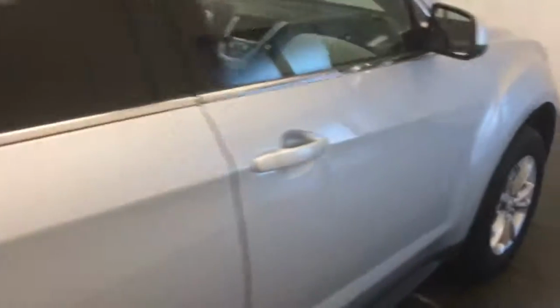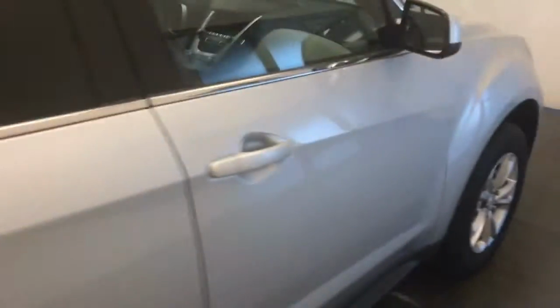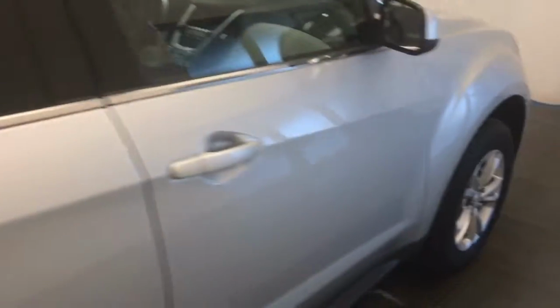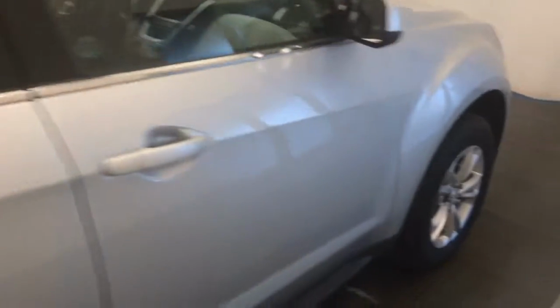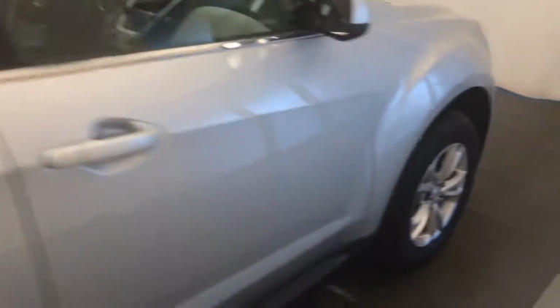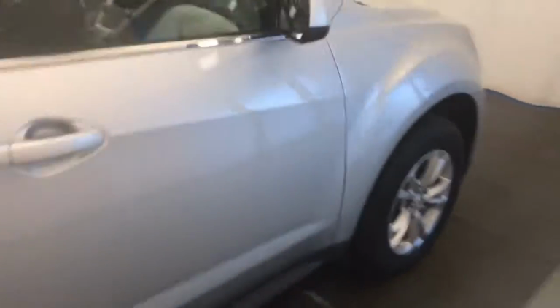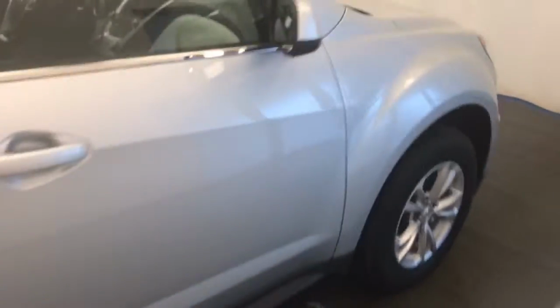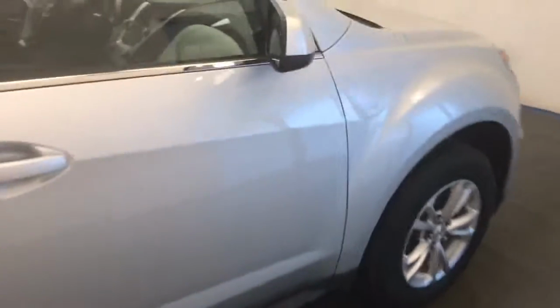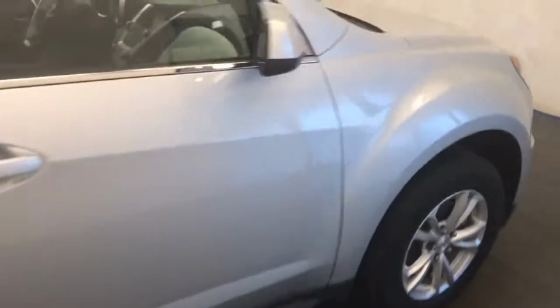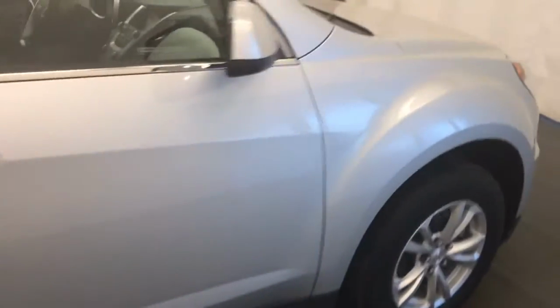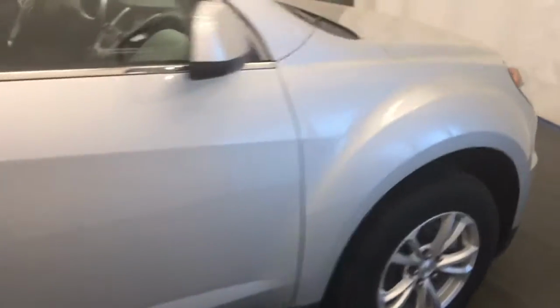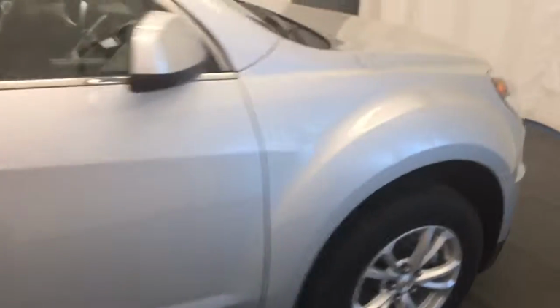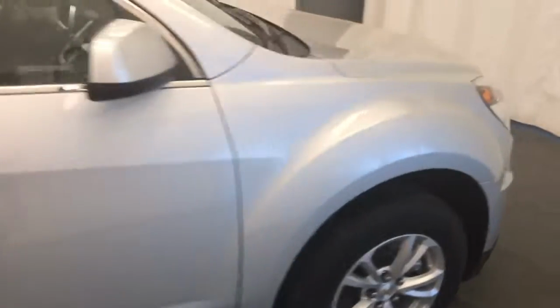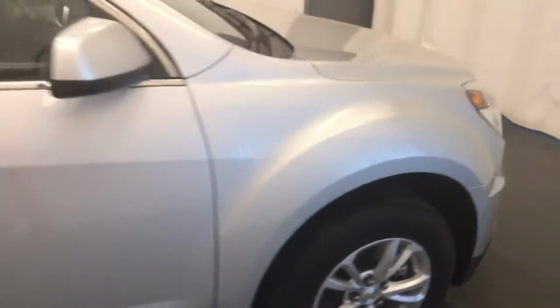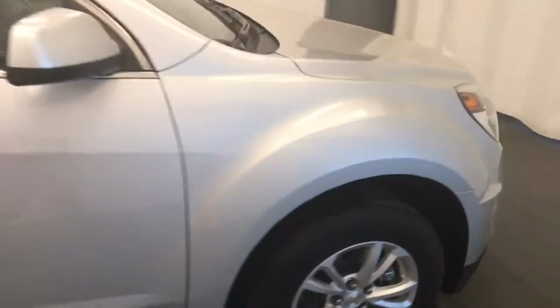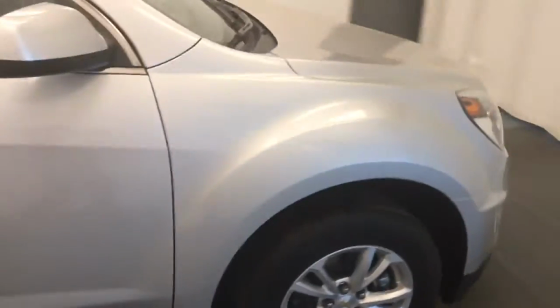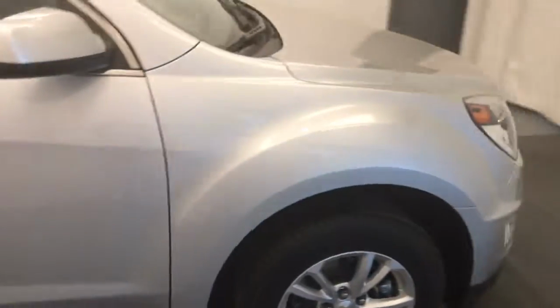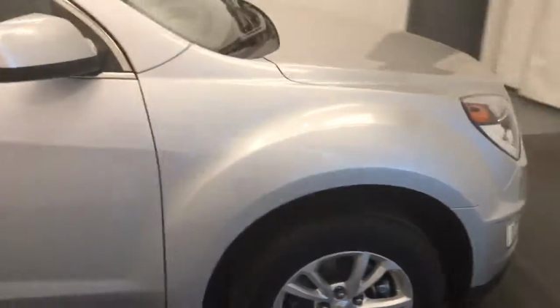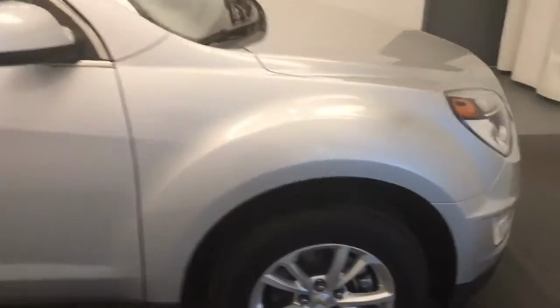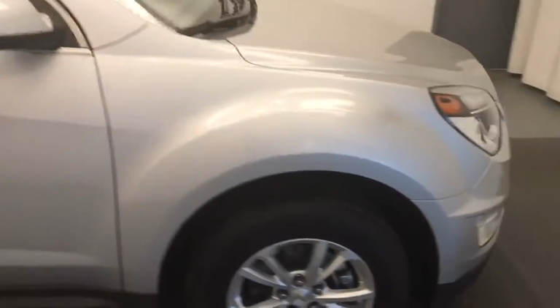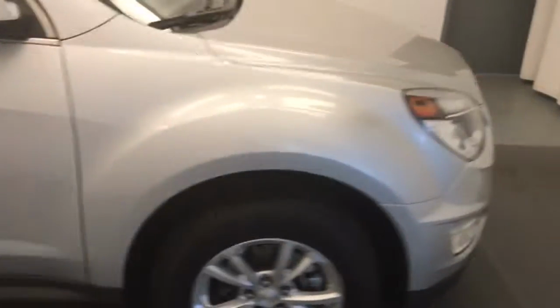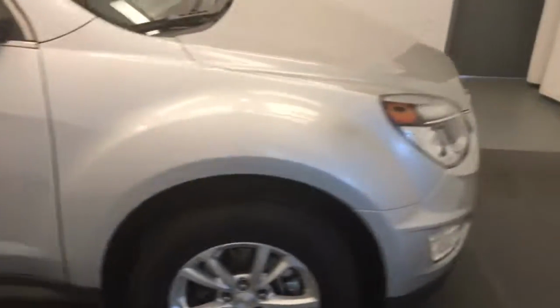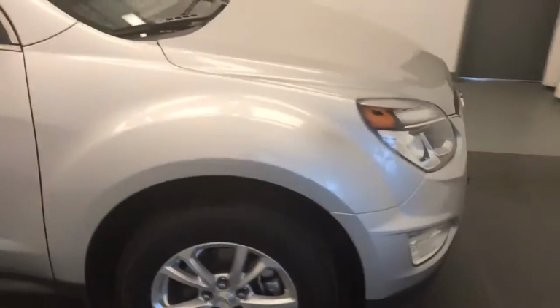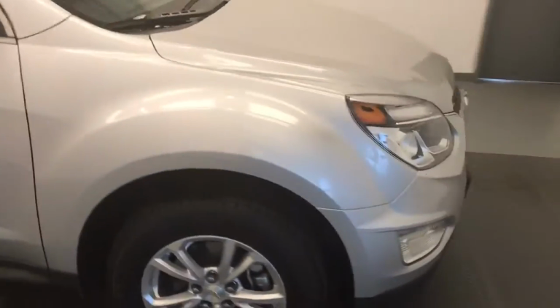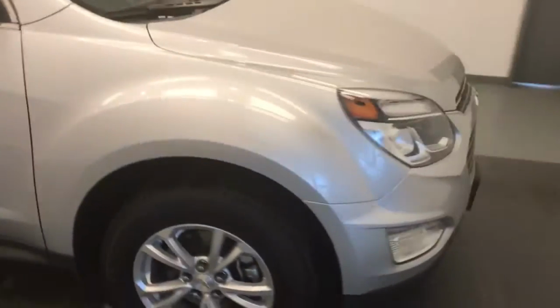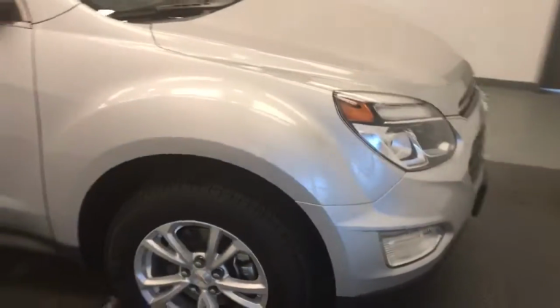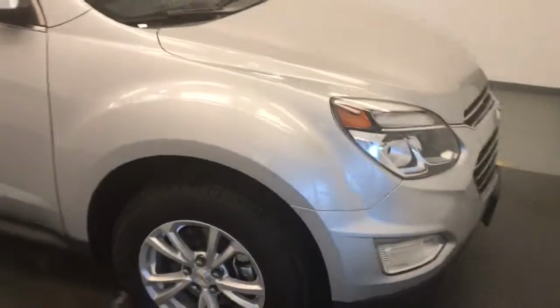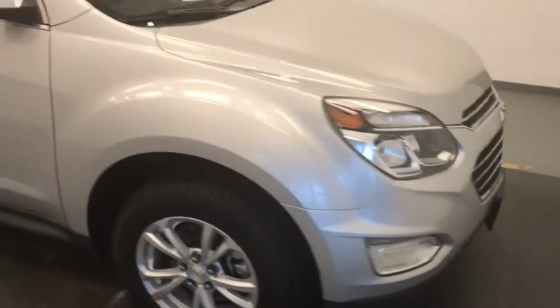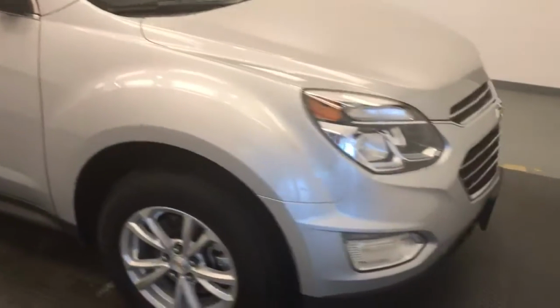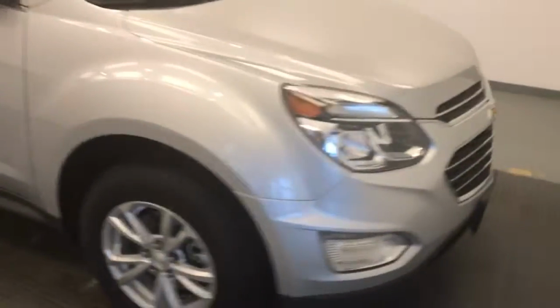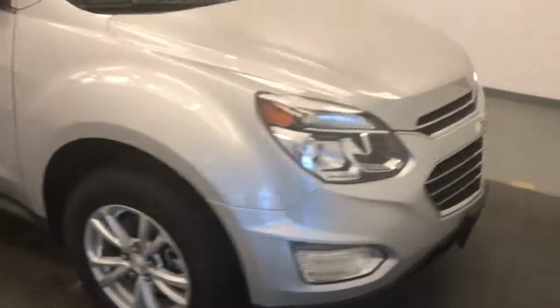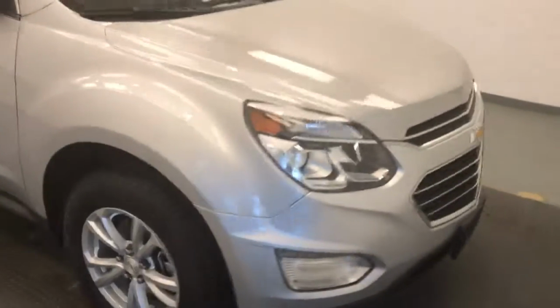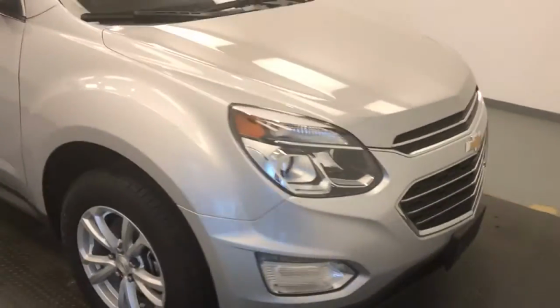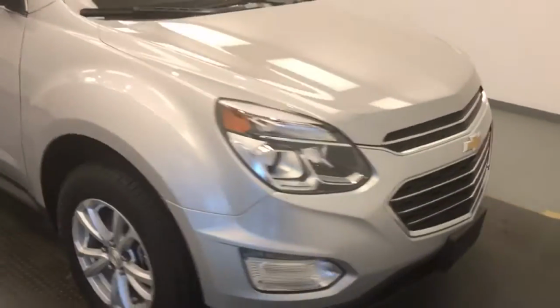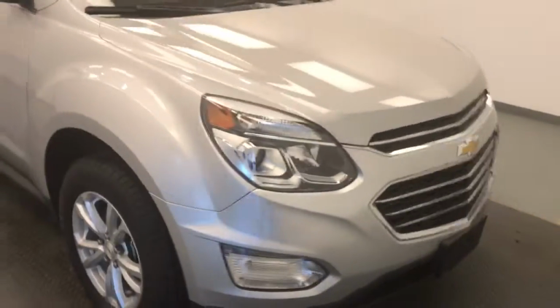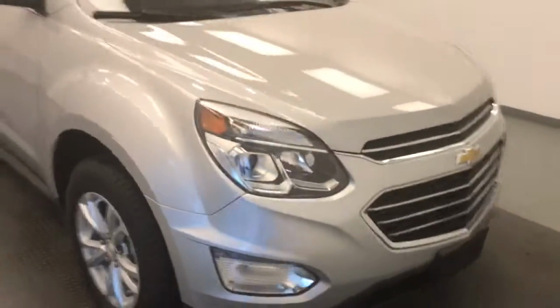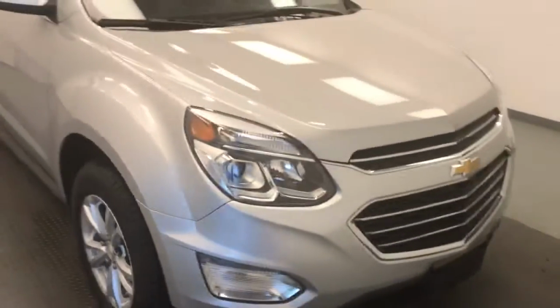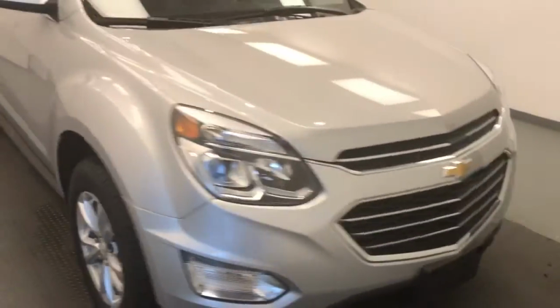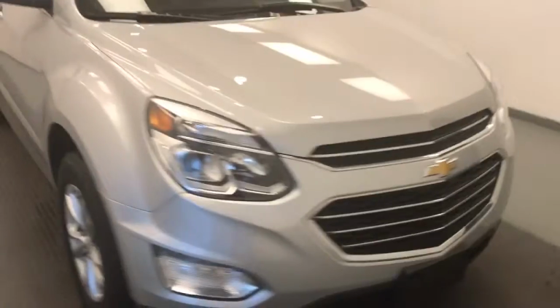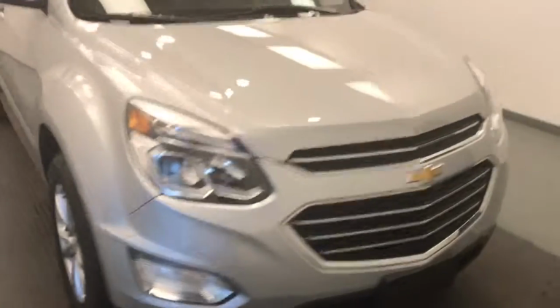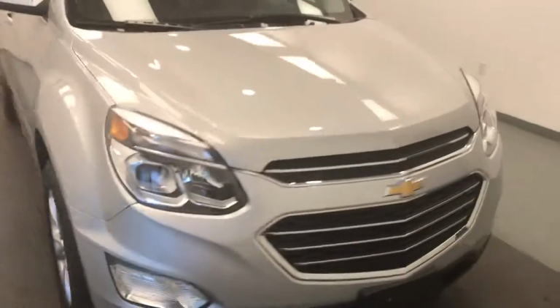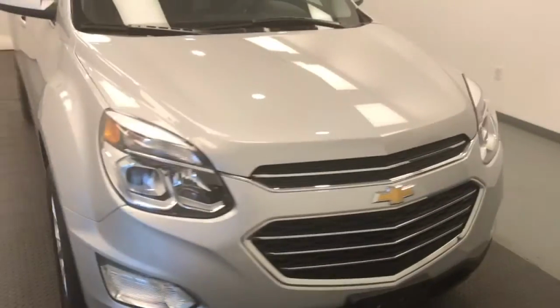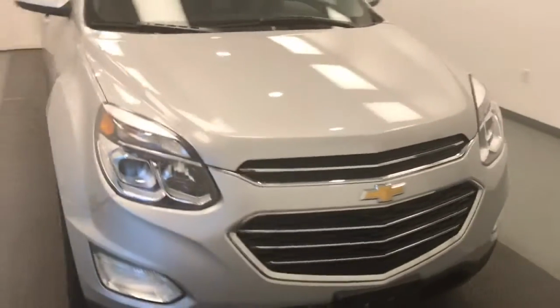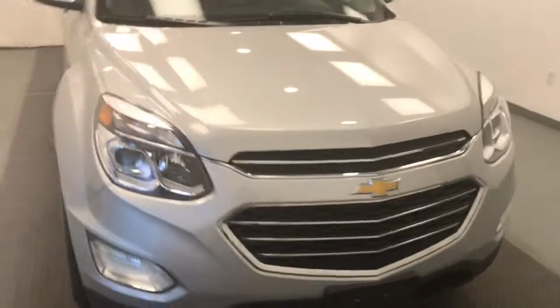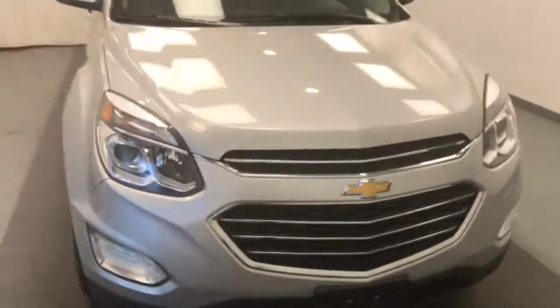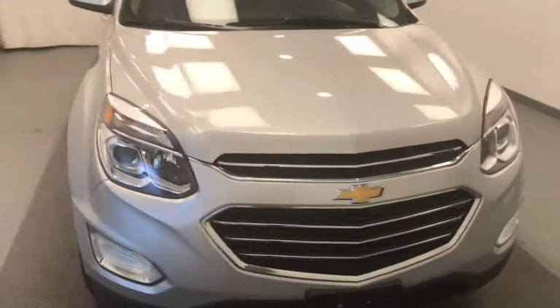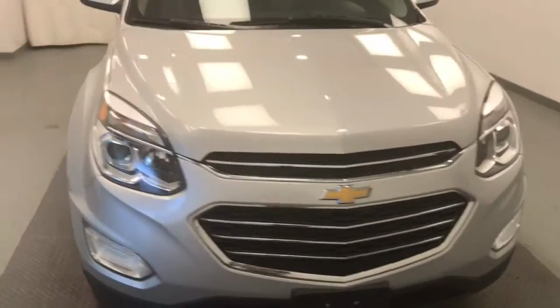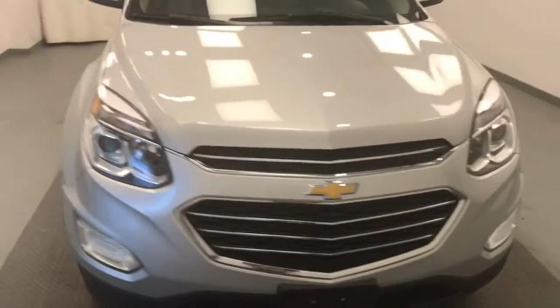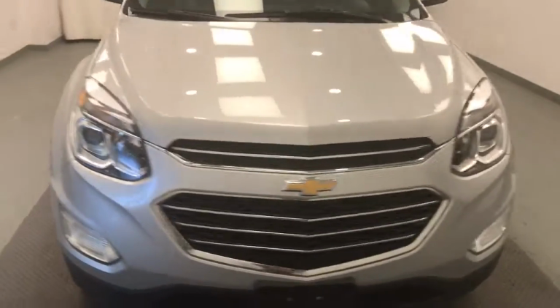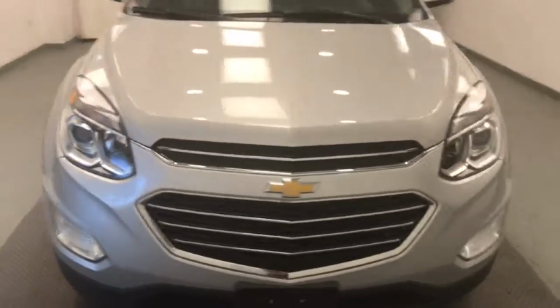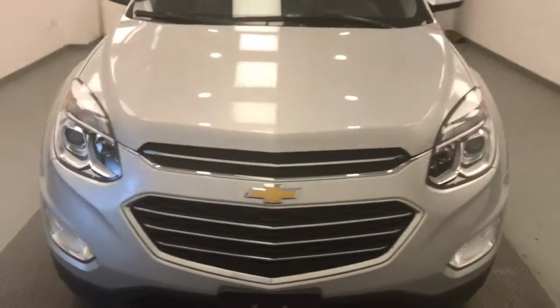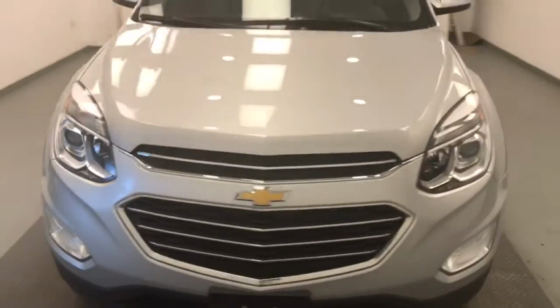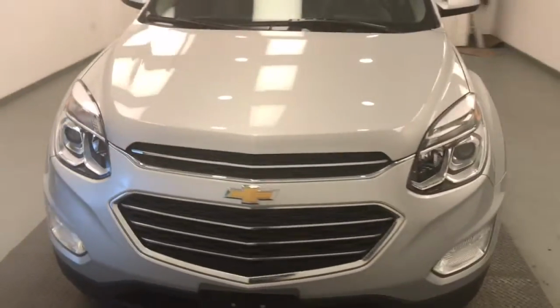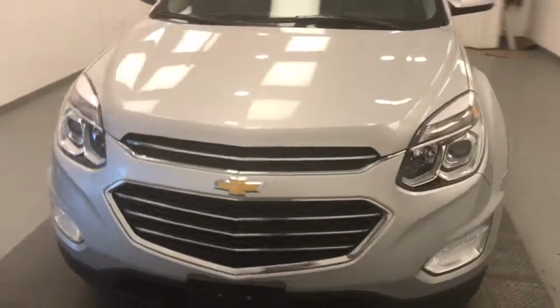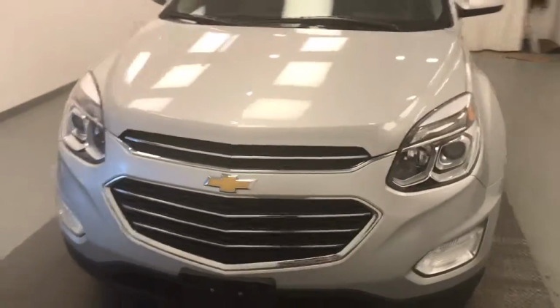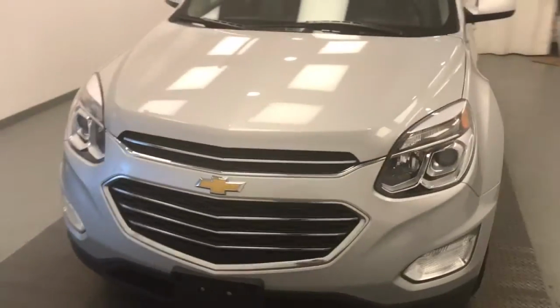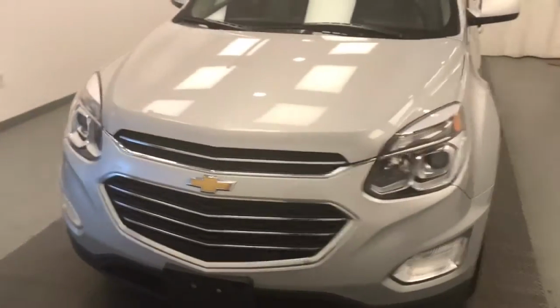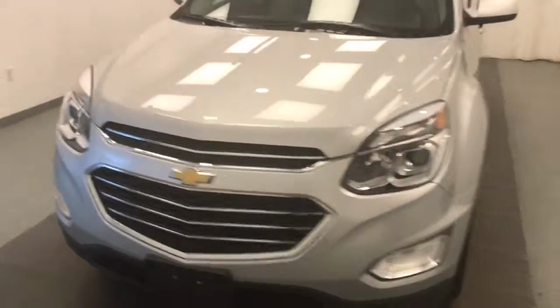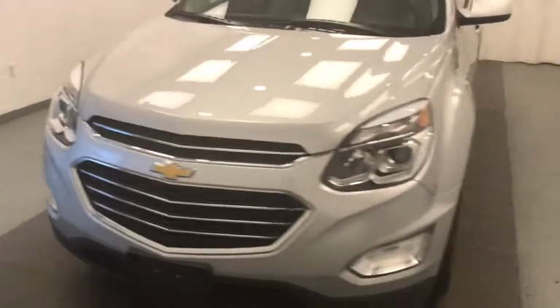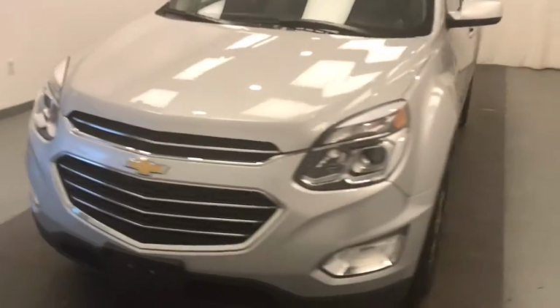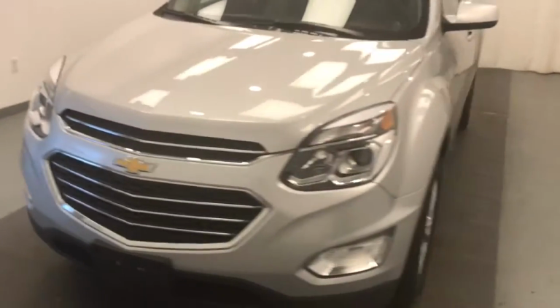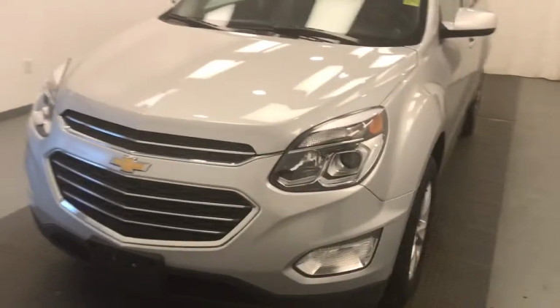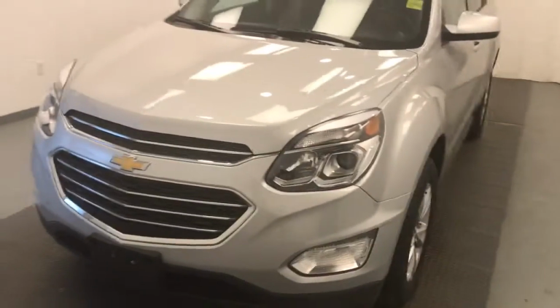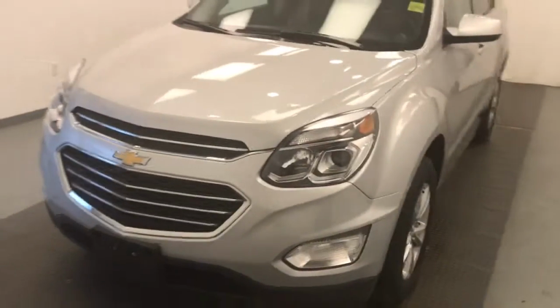Once again, we're reviewing stock number 205-107 on a 2017 Chevy Equinox and our exterior color is silver.